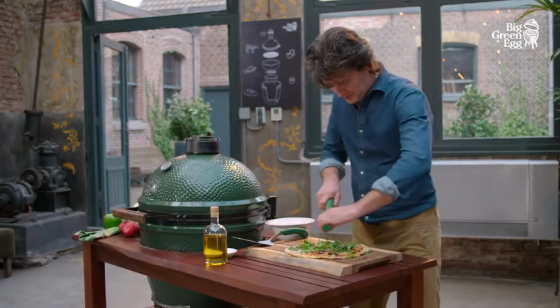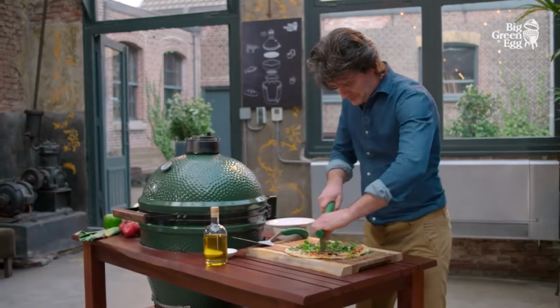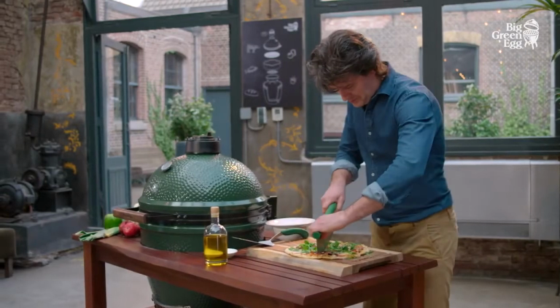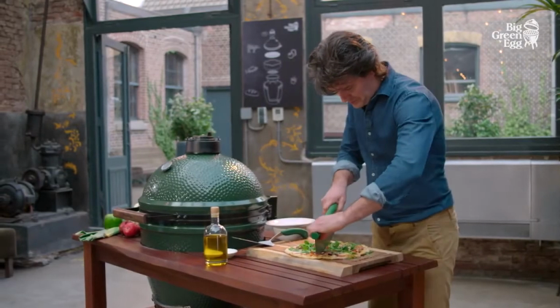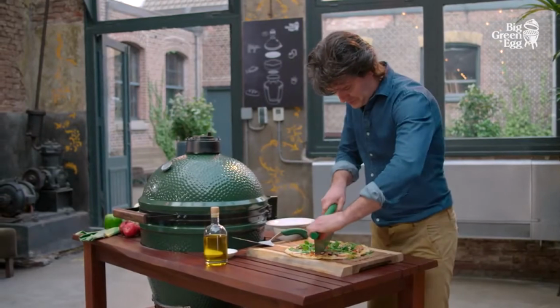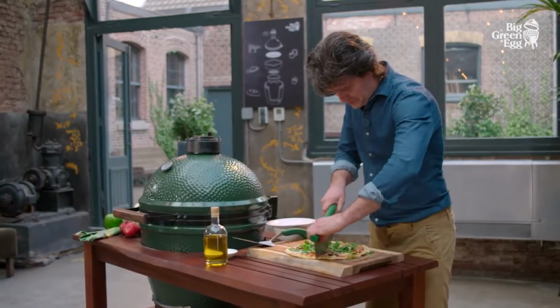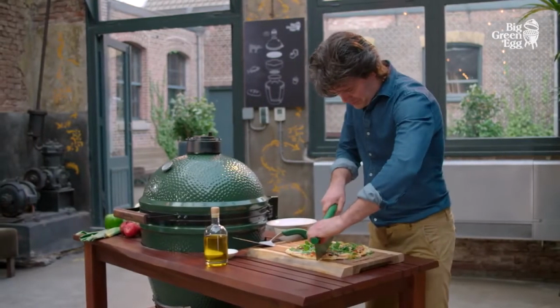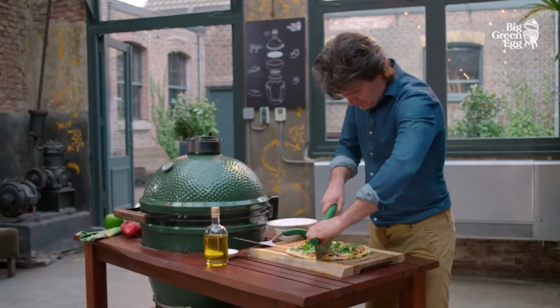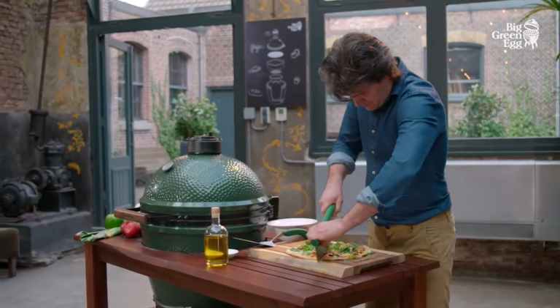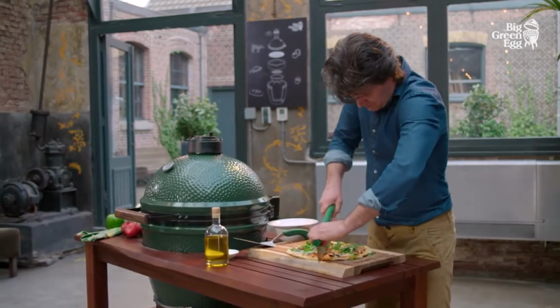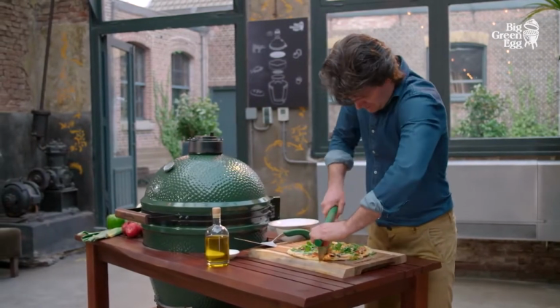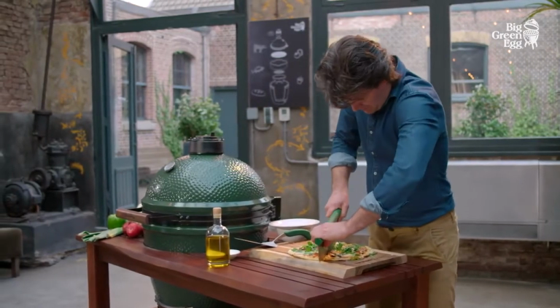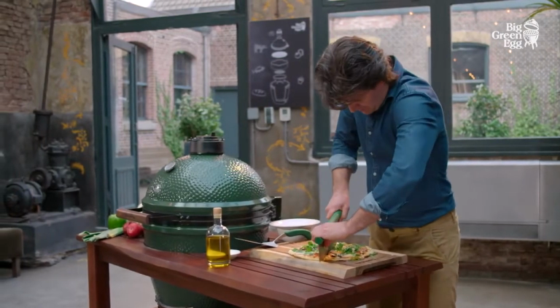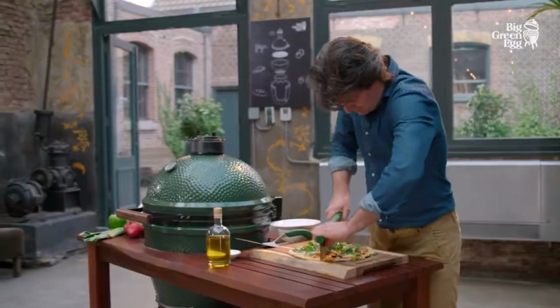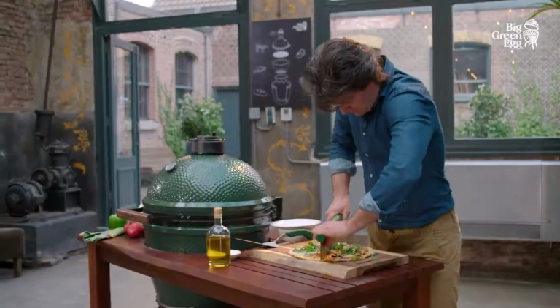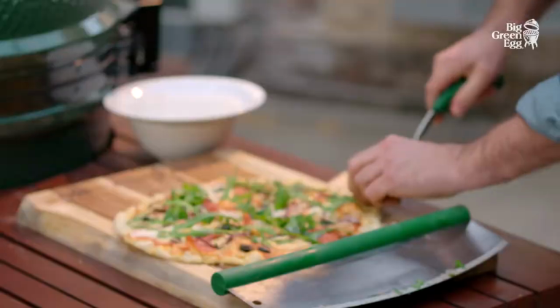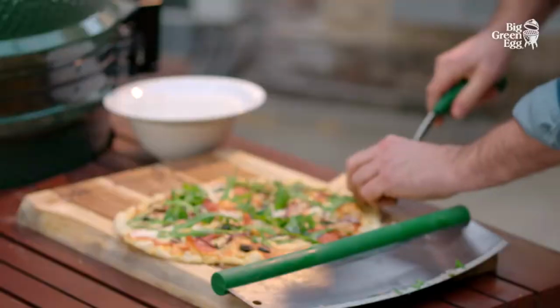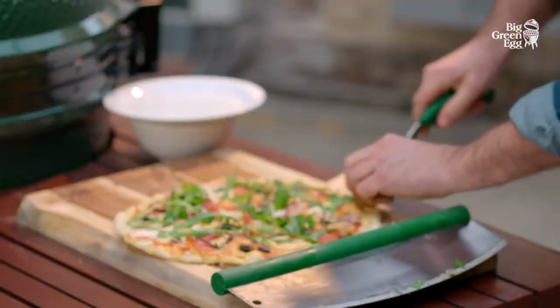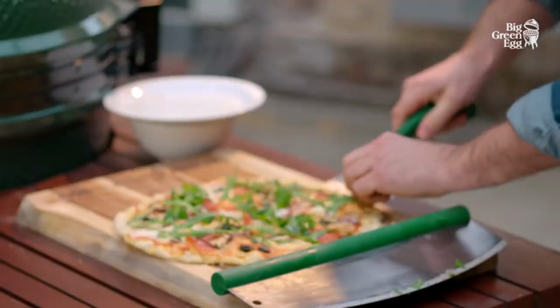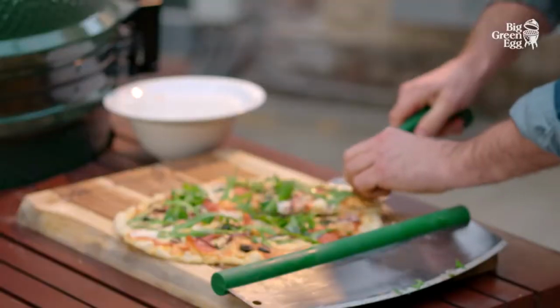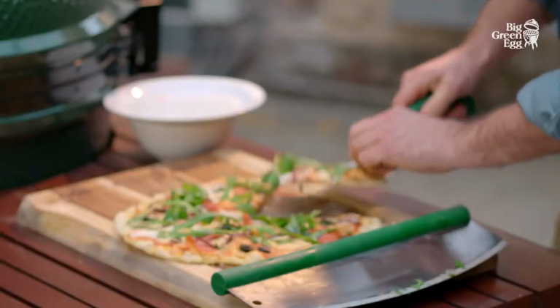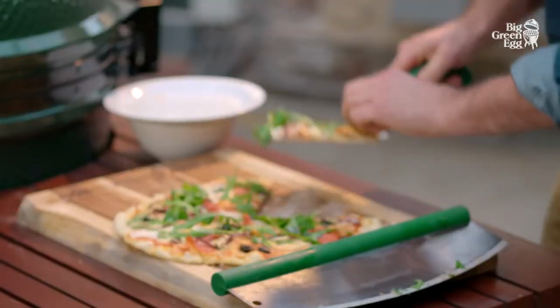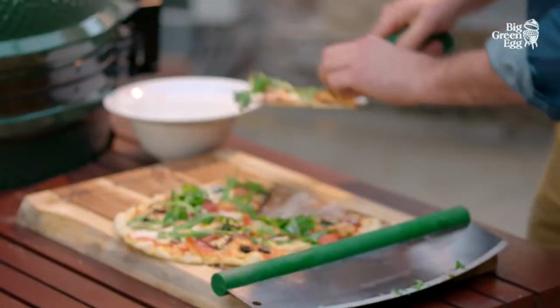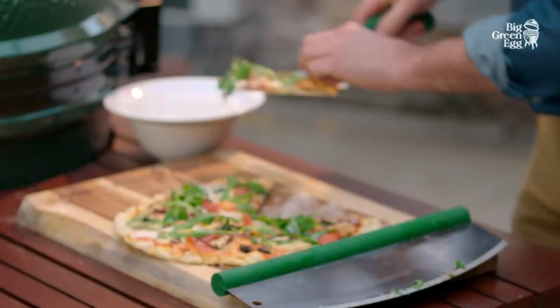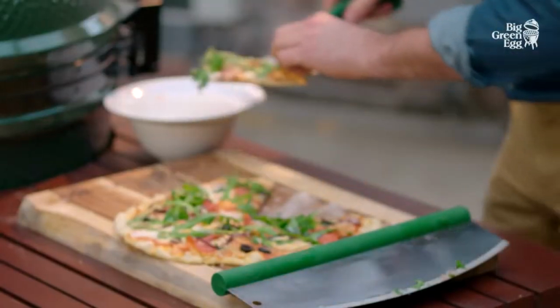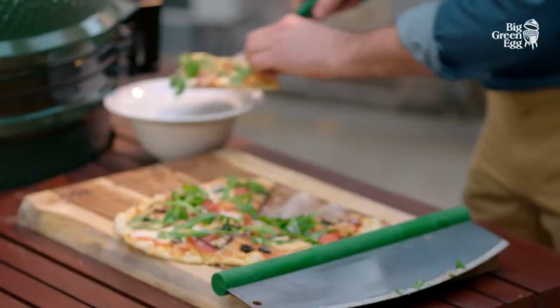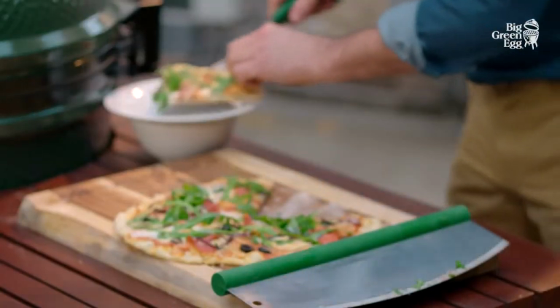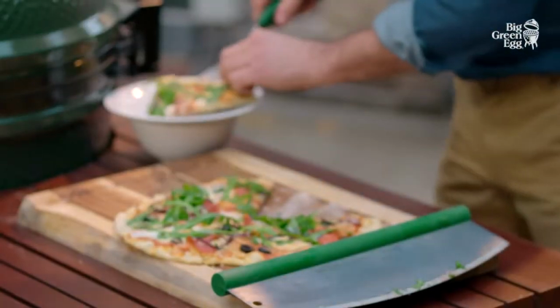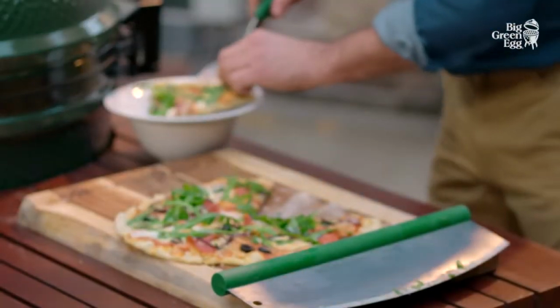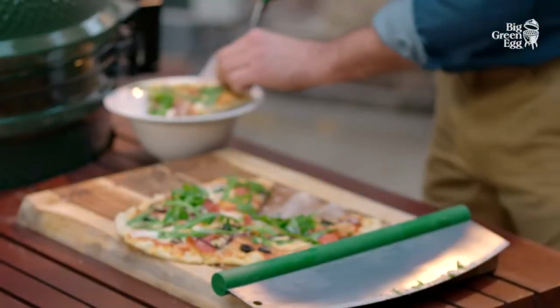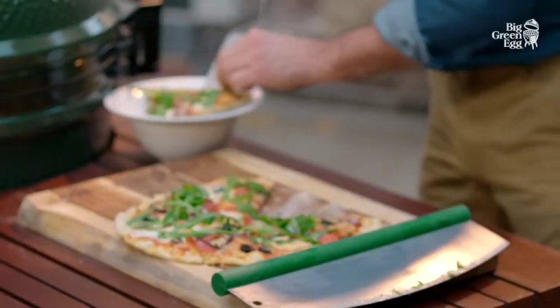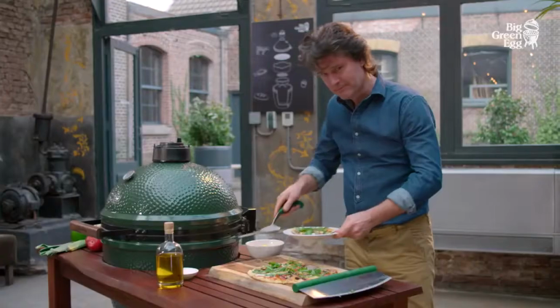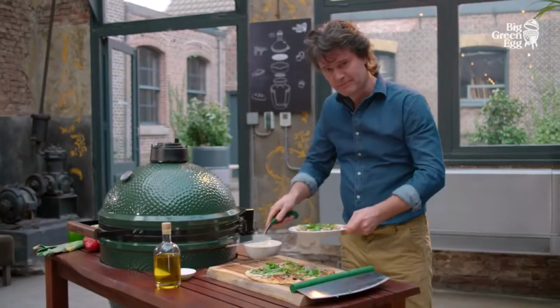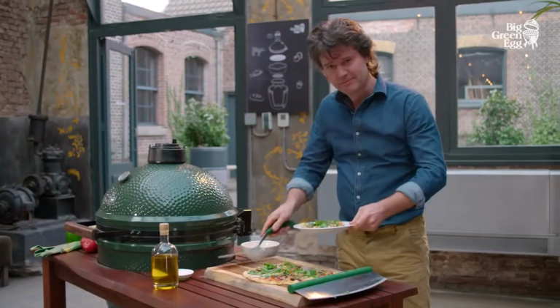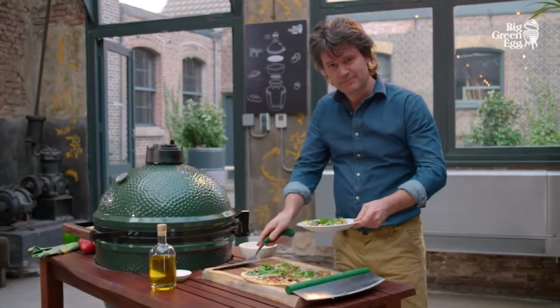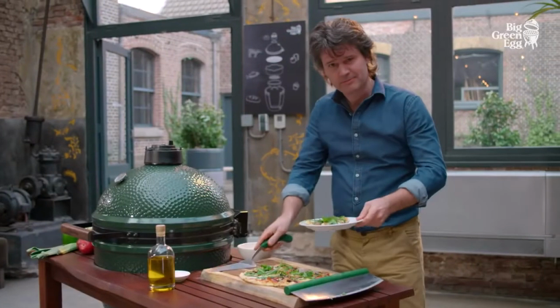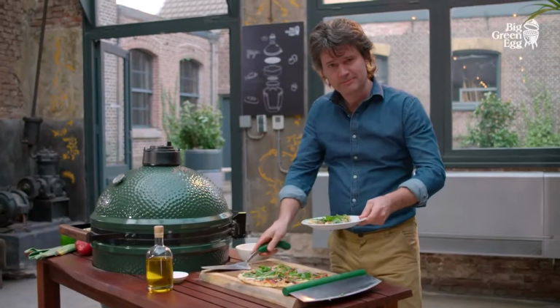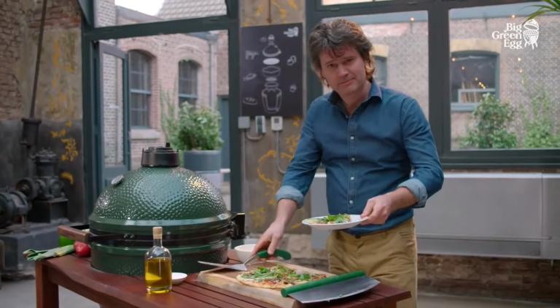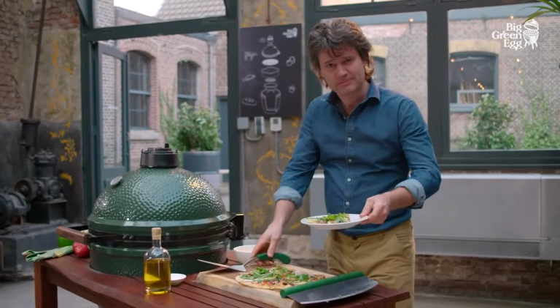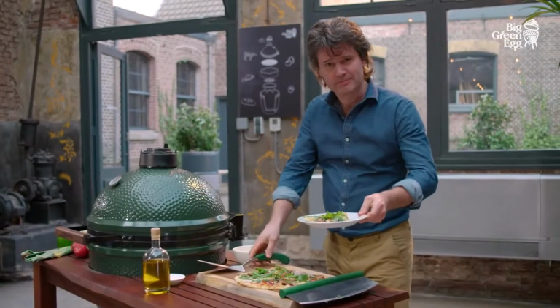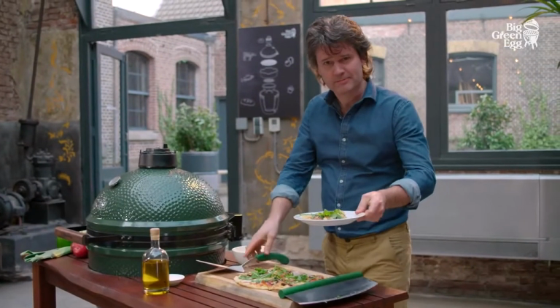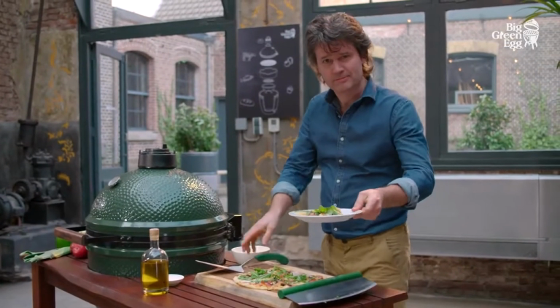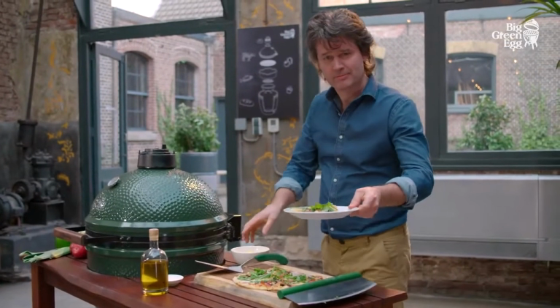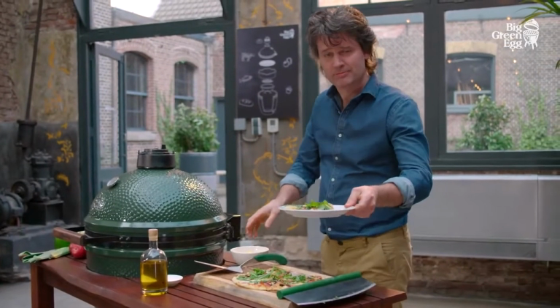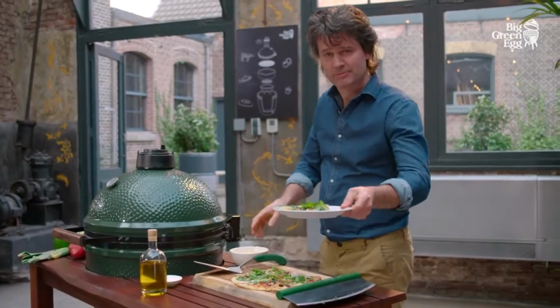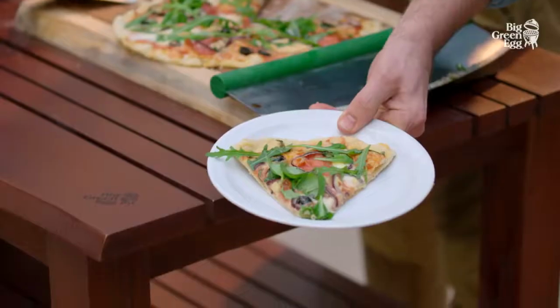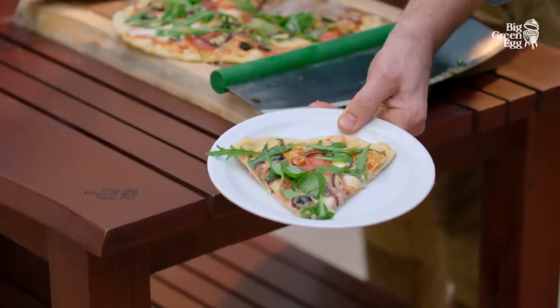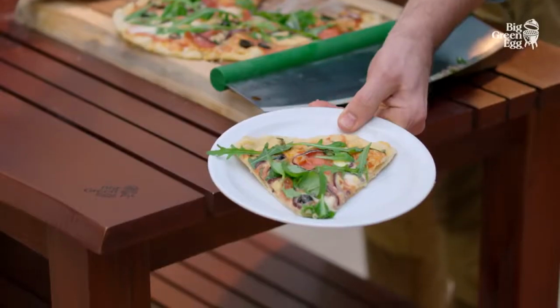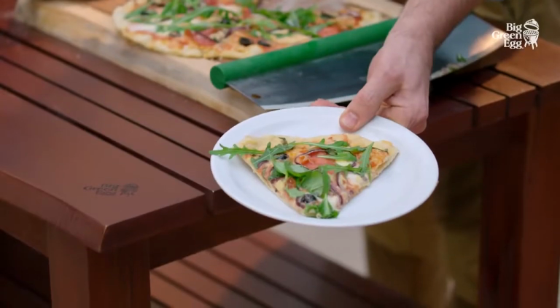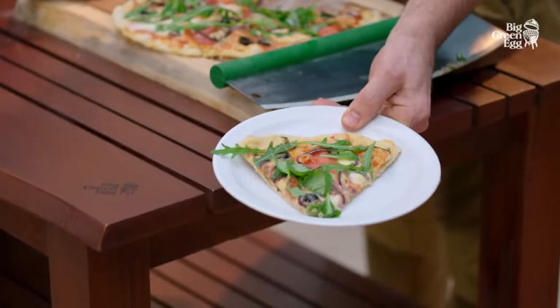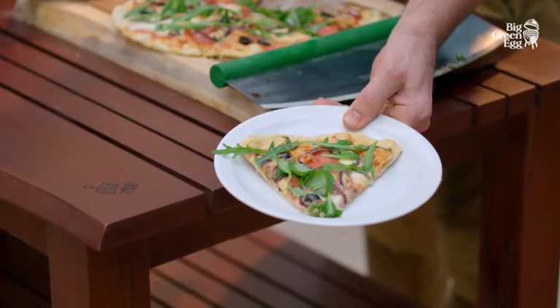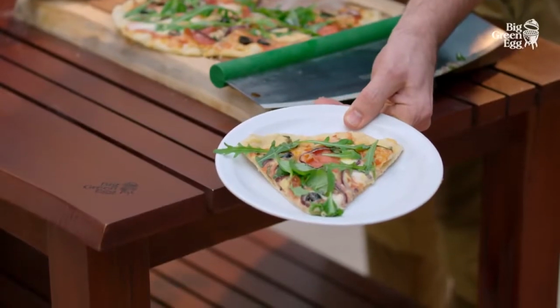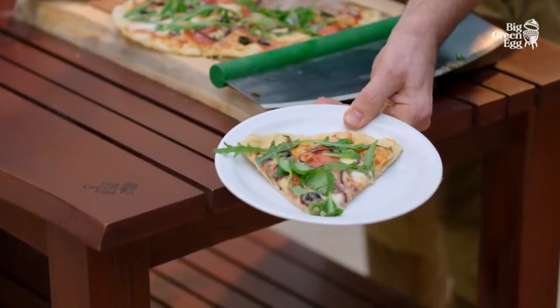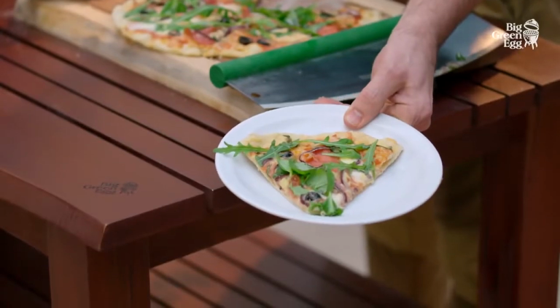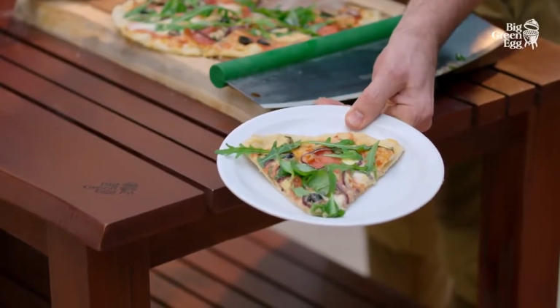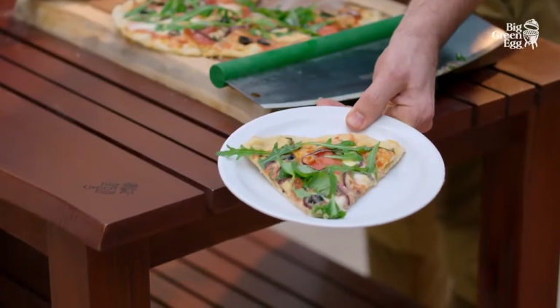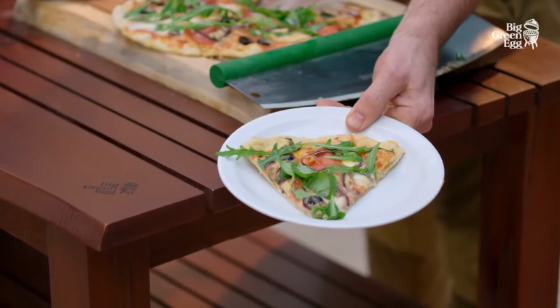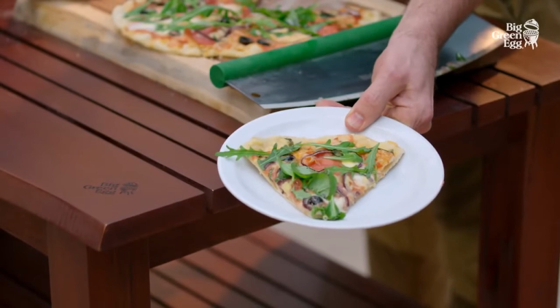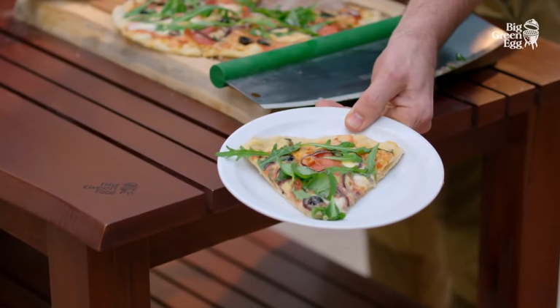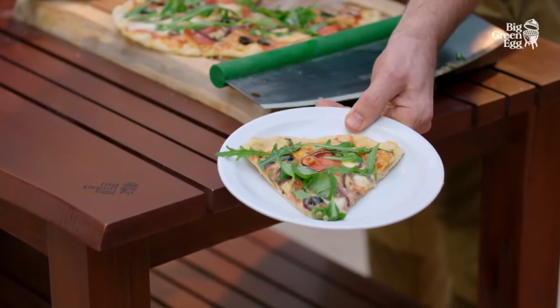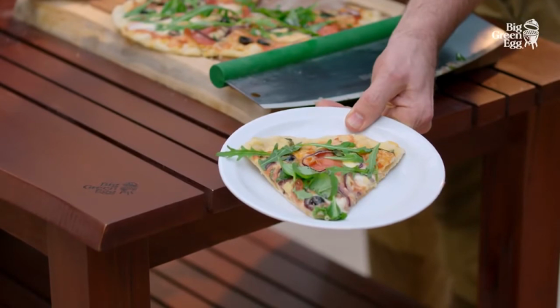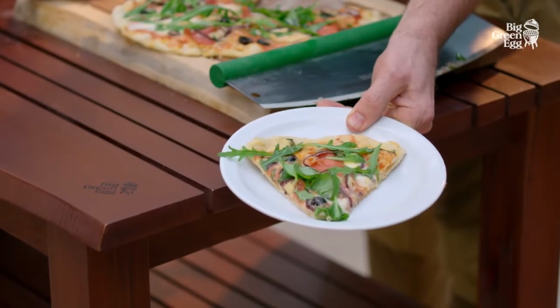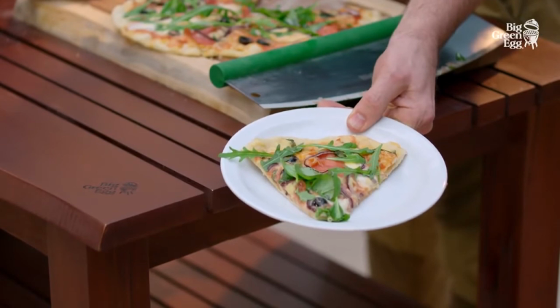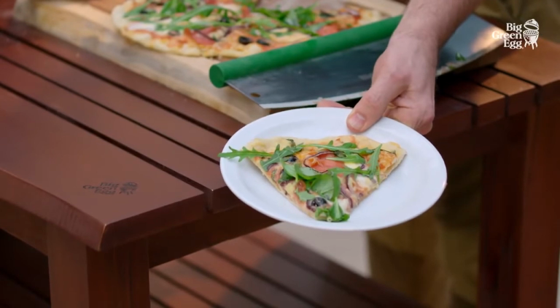Note that it is important to allow the baking stone and the convector to cool down in the egg after using at high temperatures.